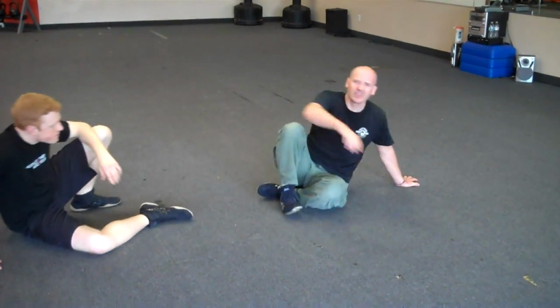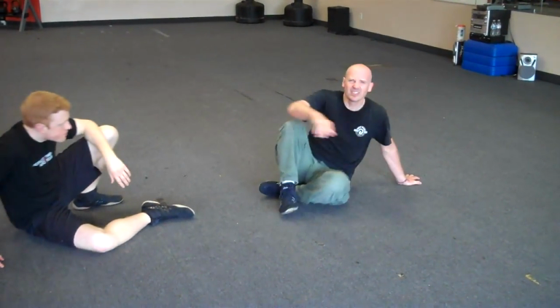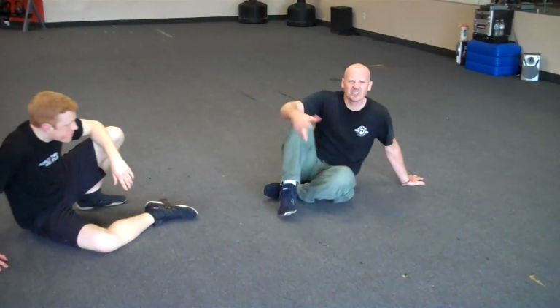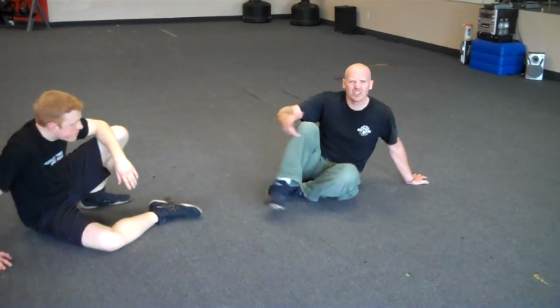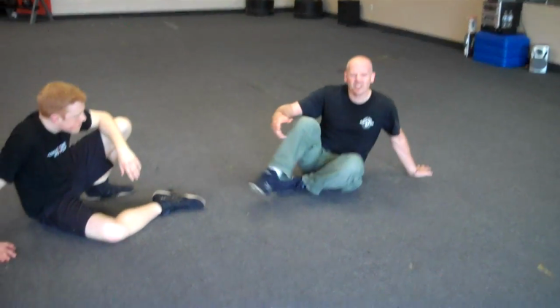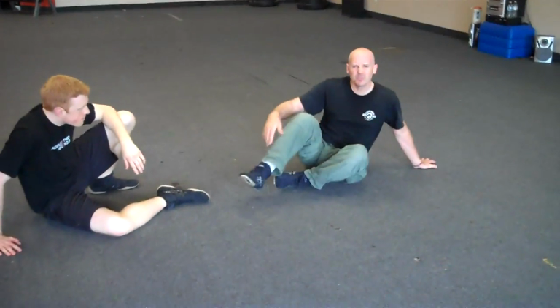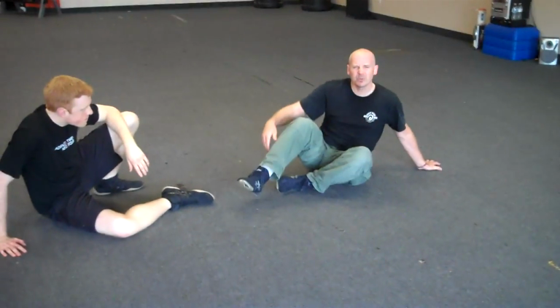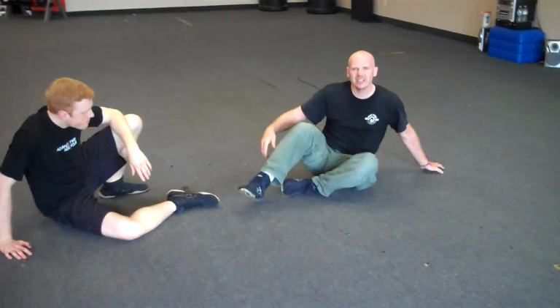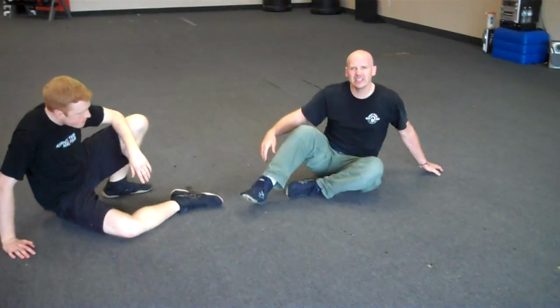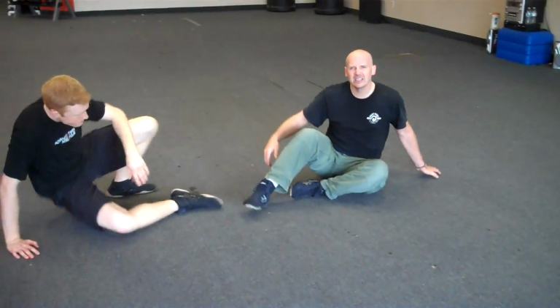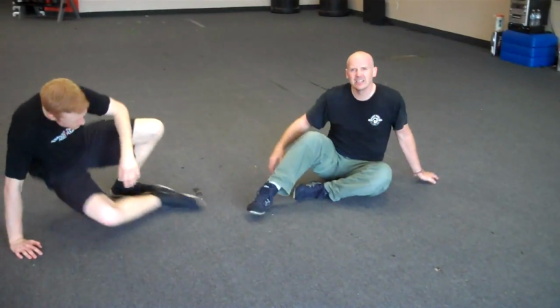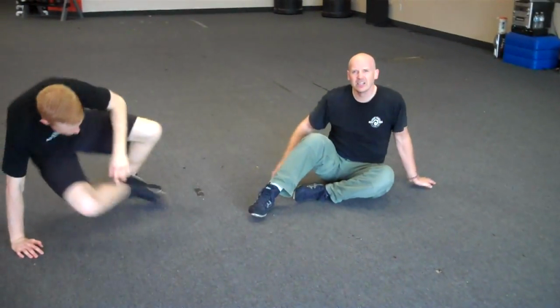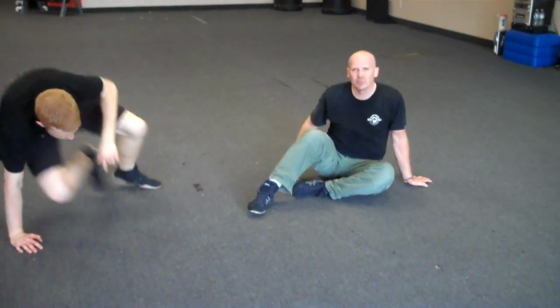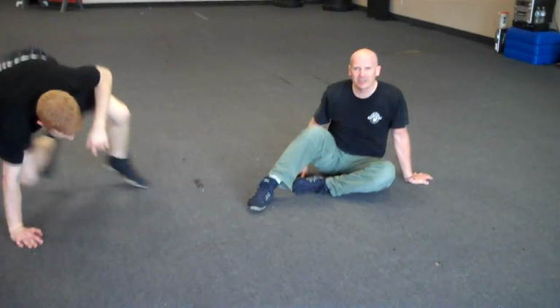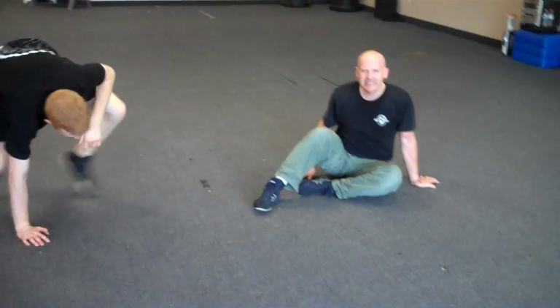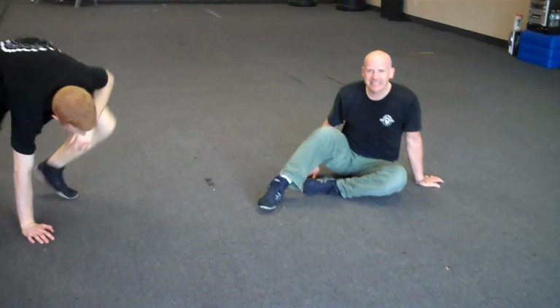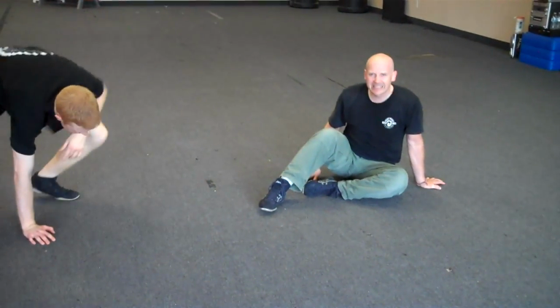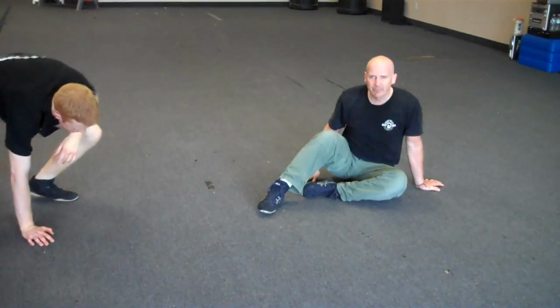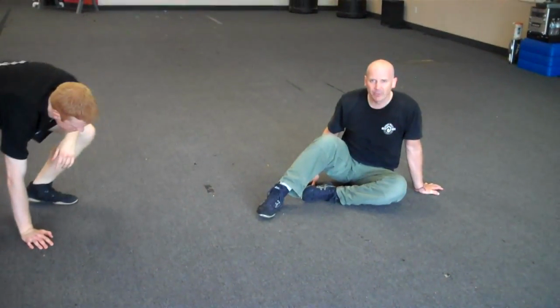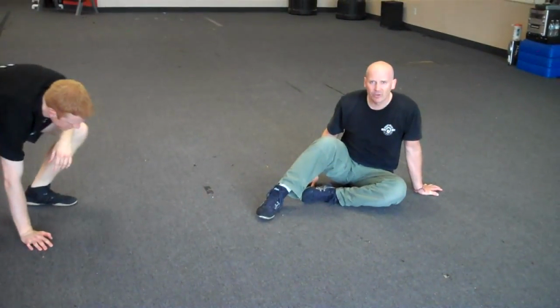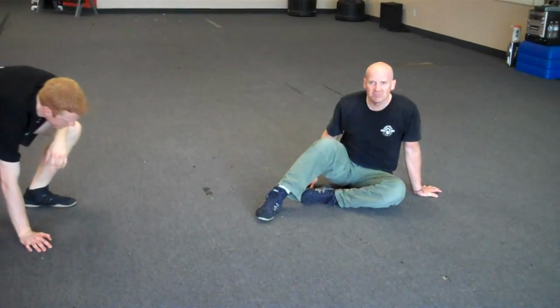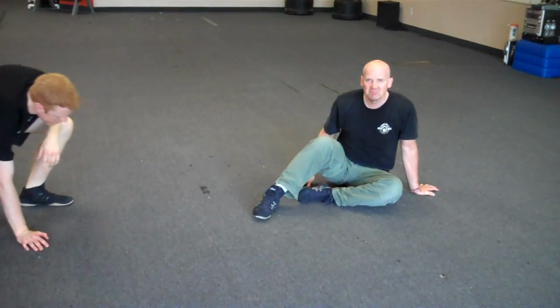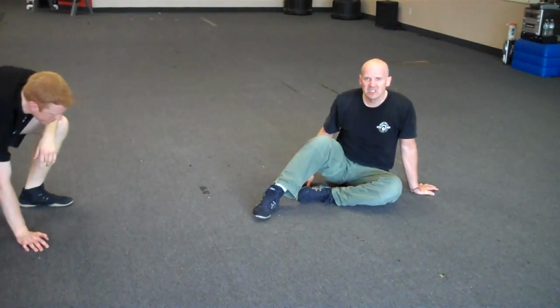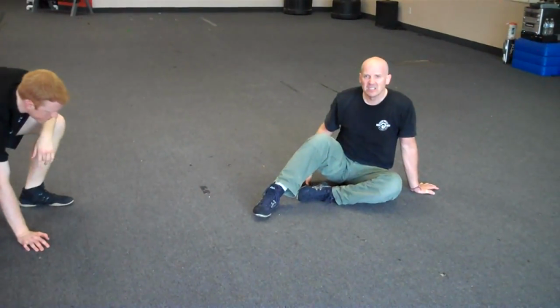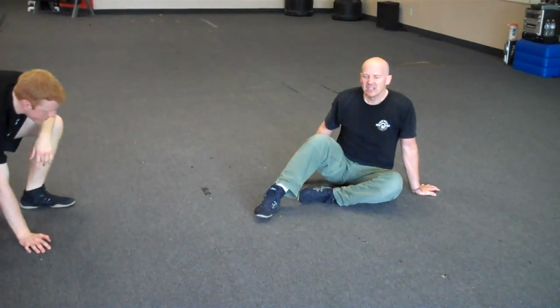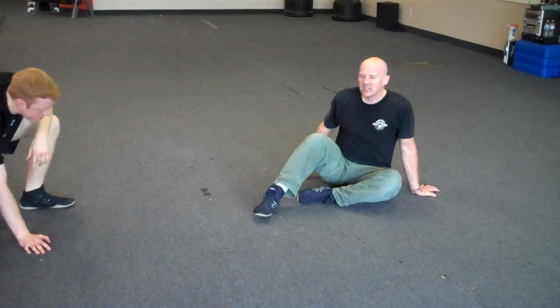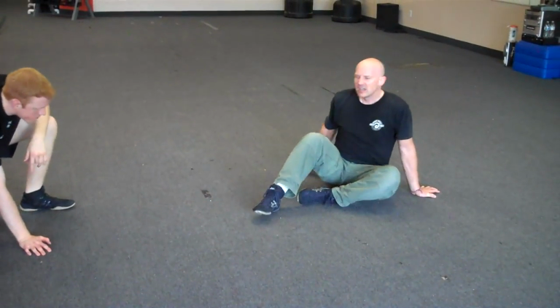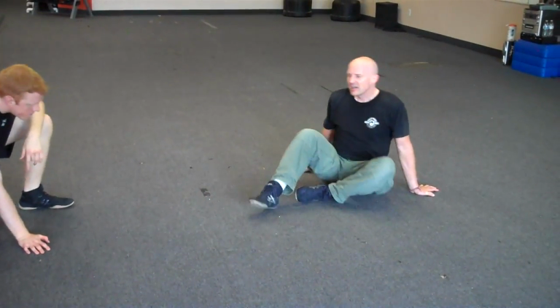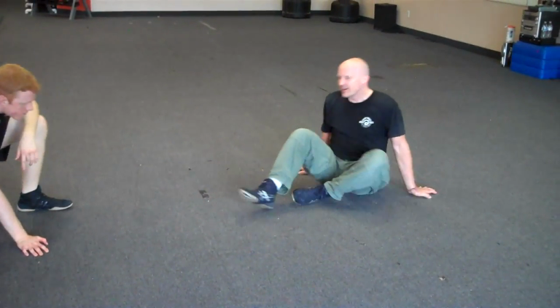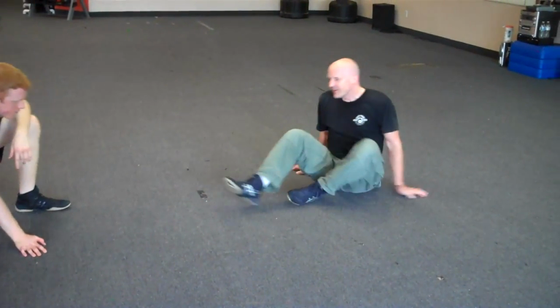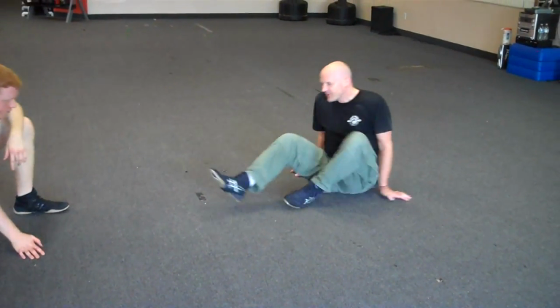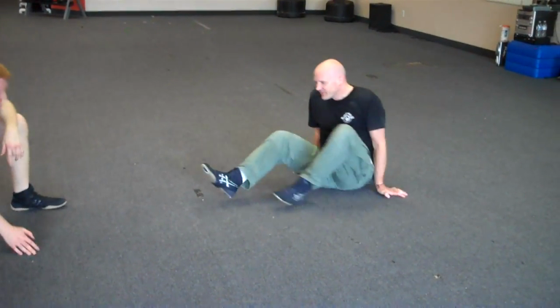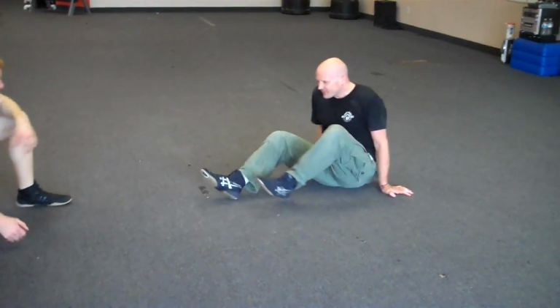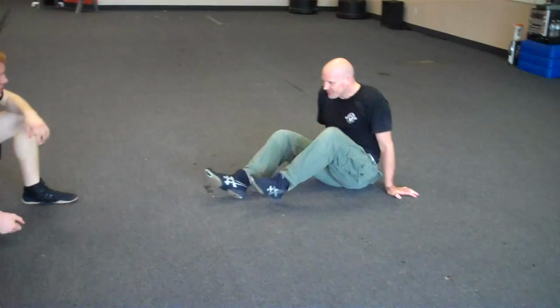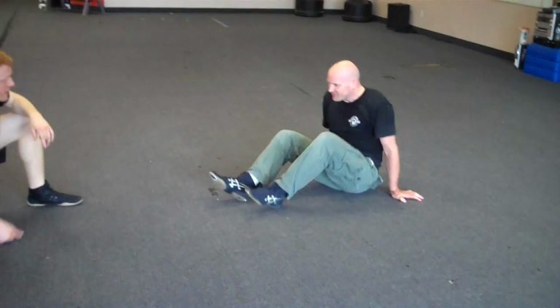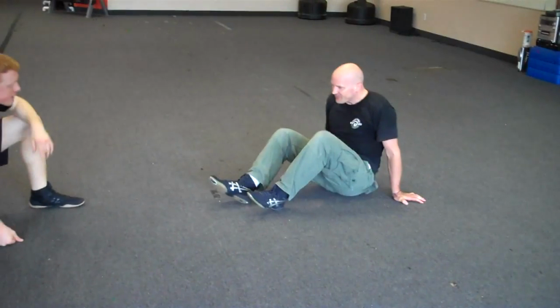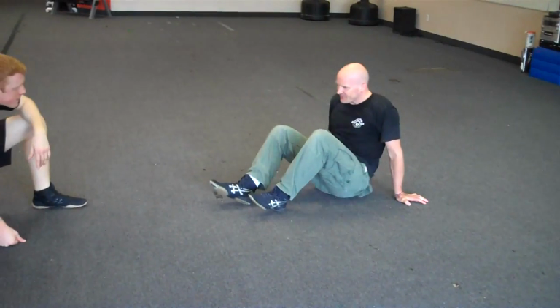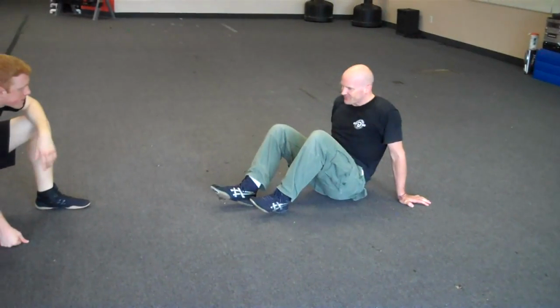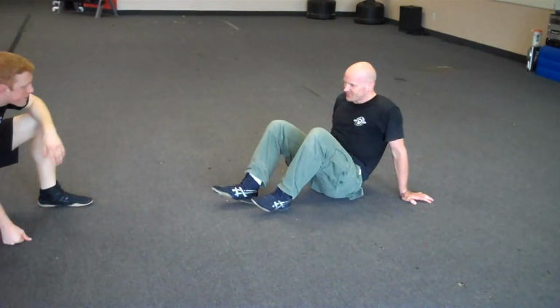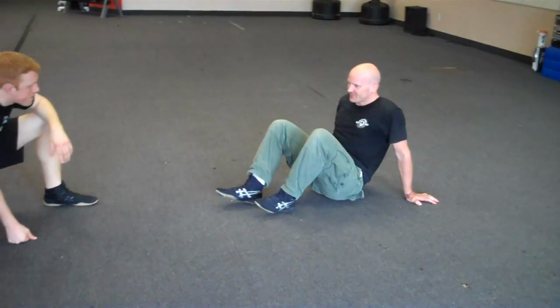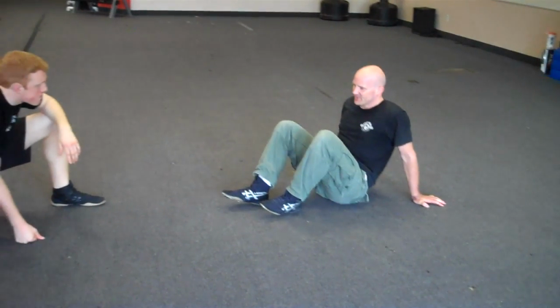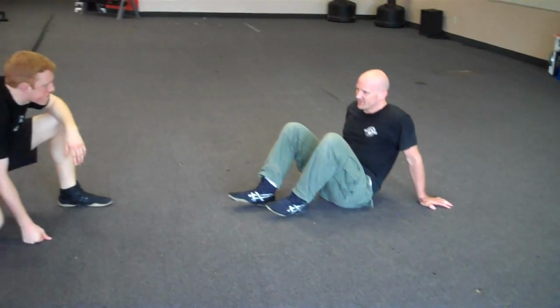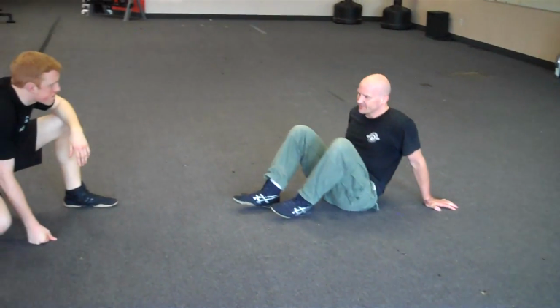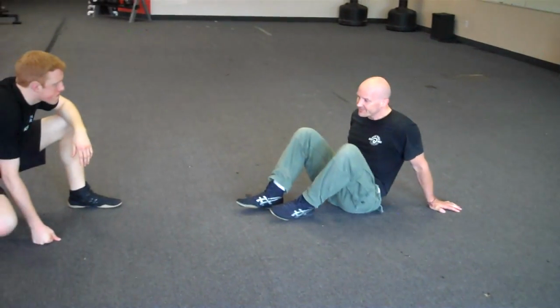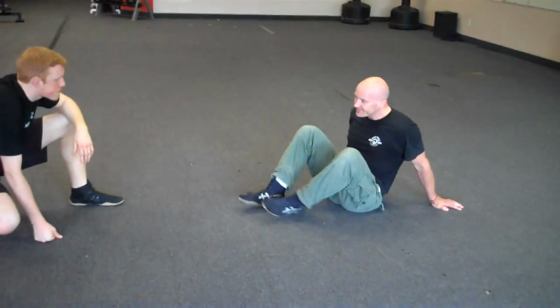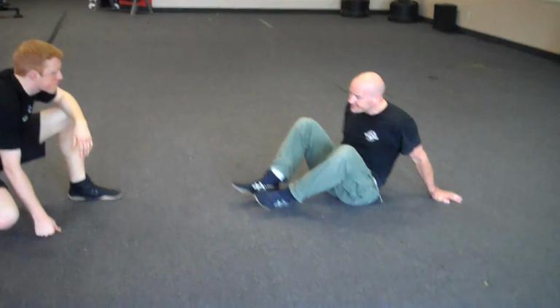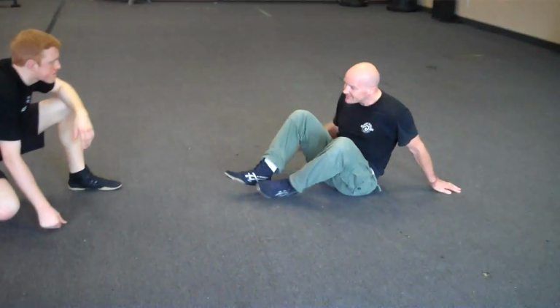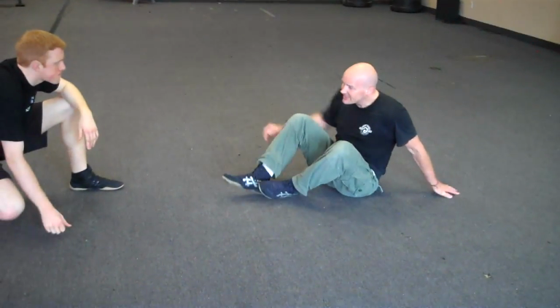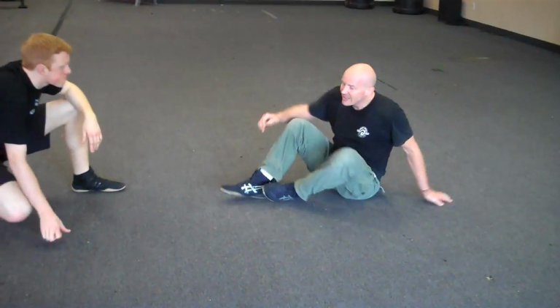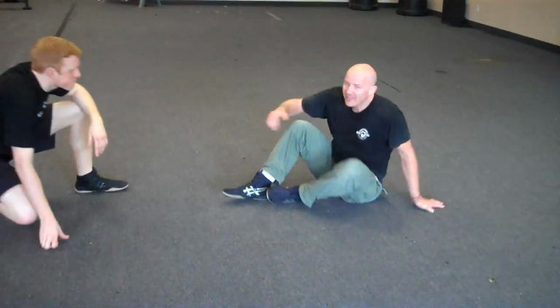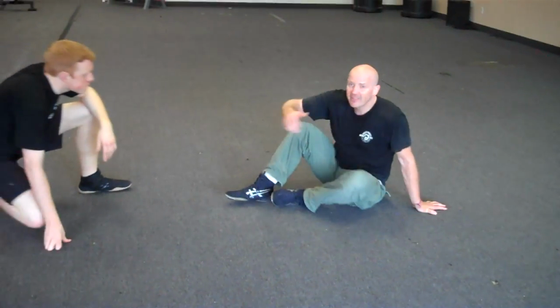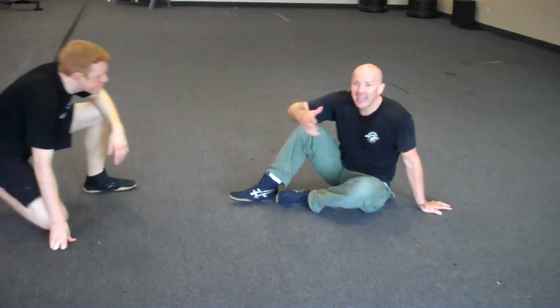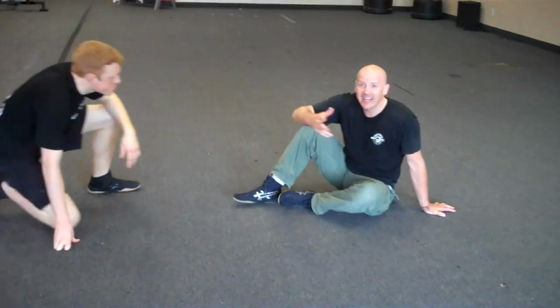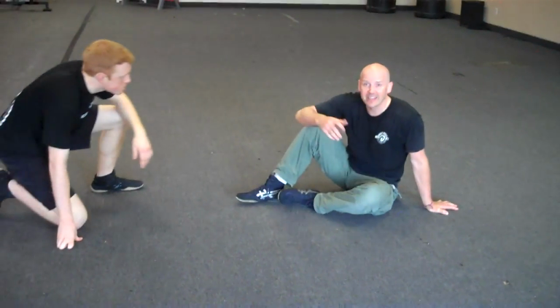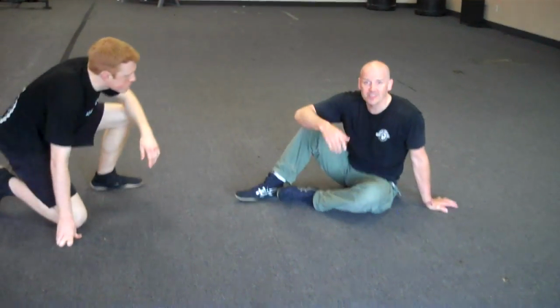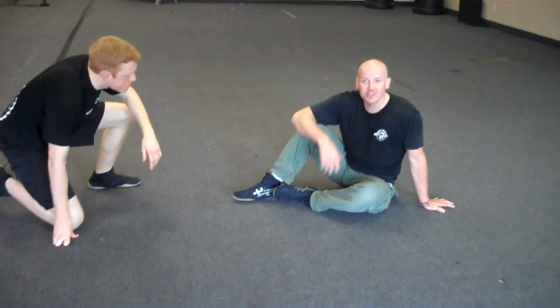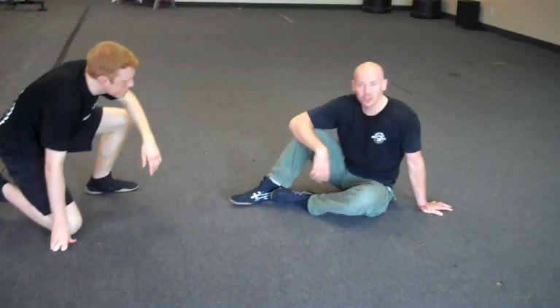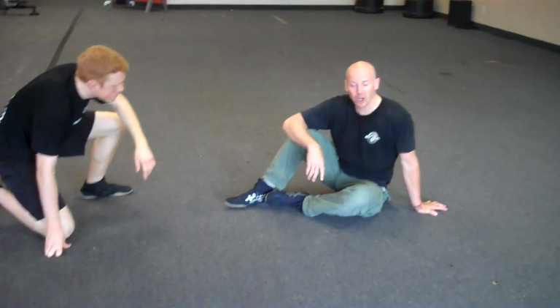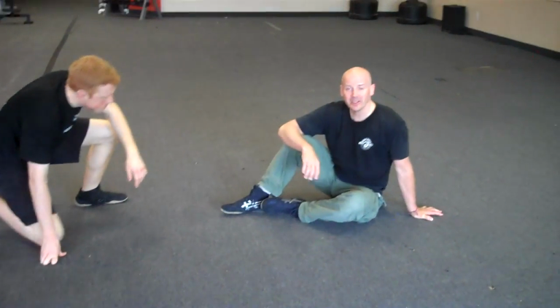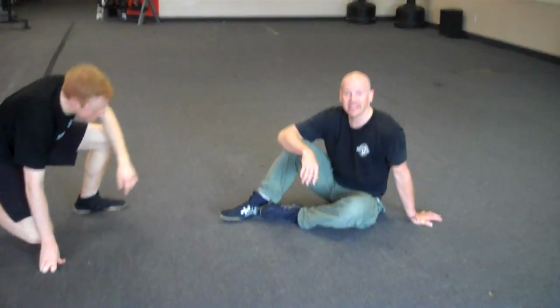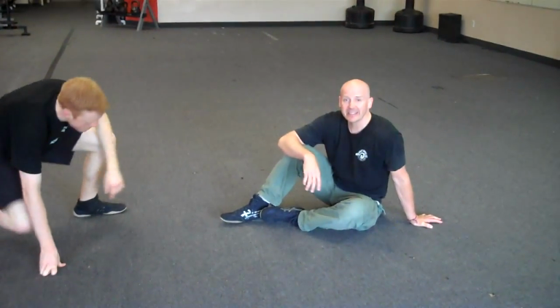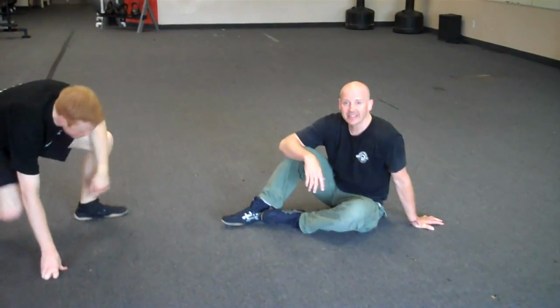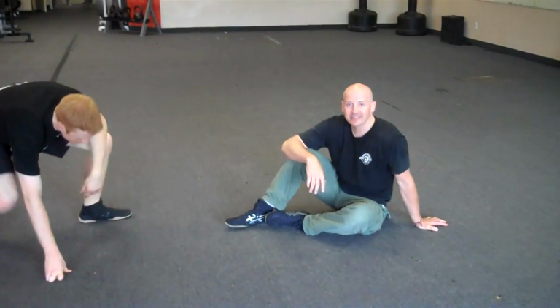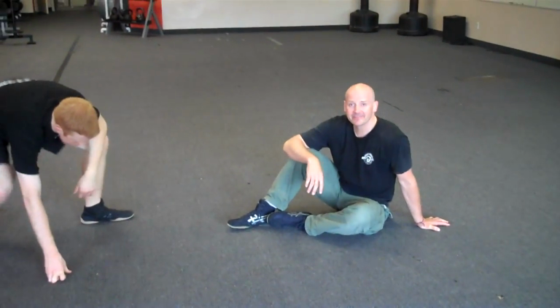So it's pretty simple. That is the donkey kick.